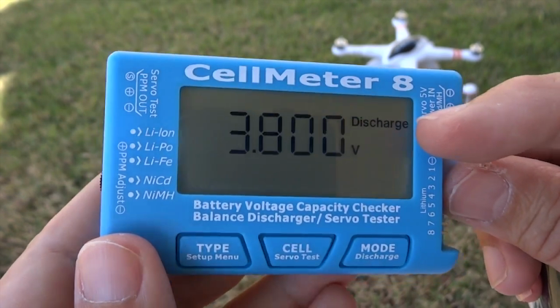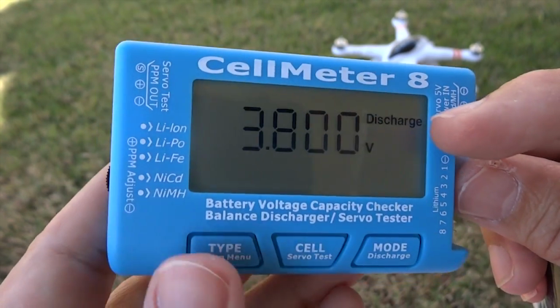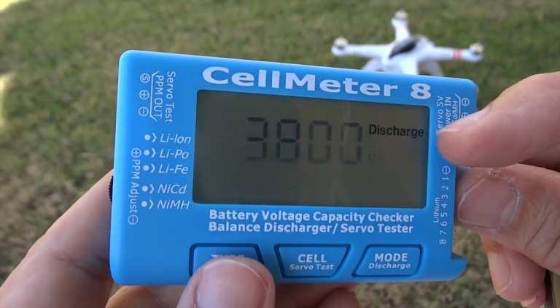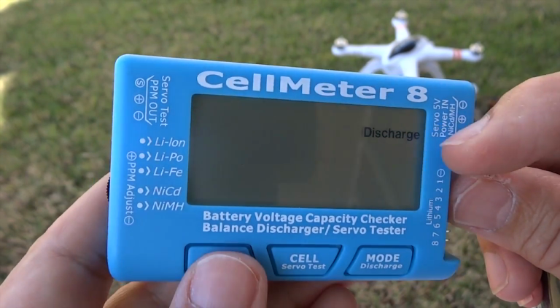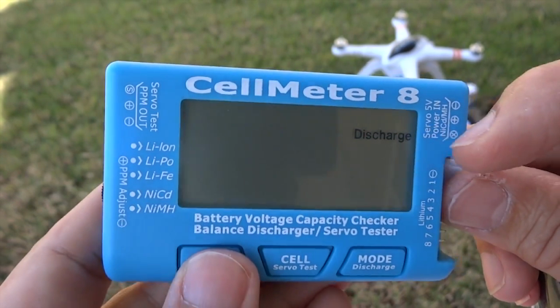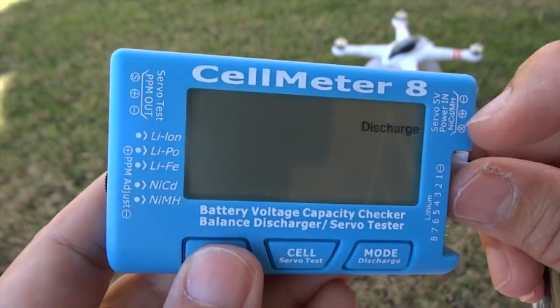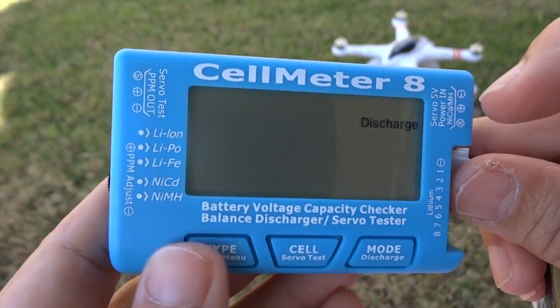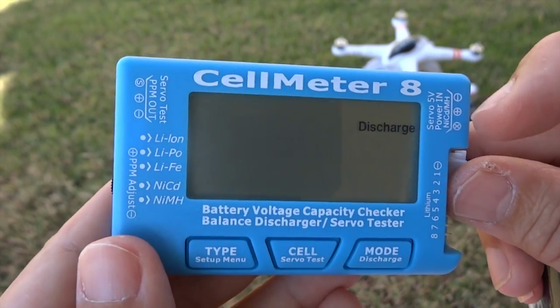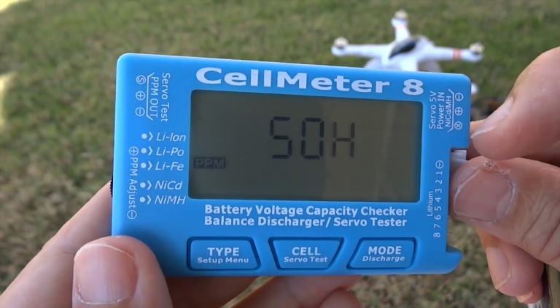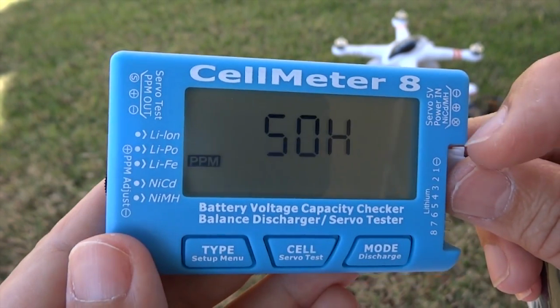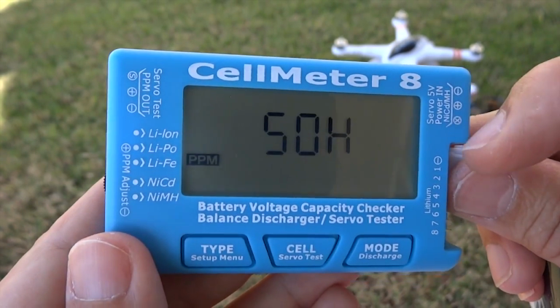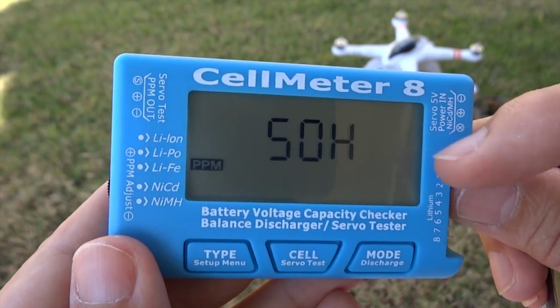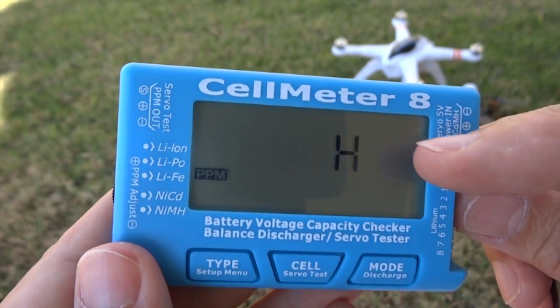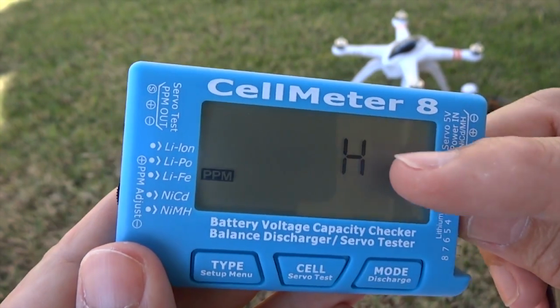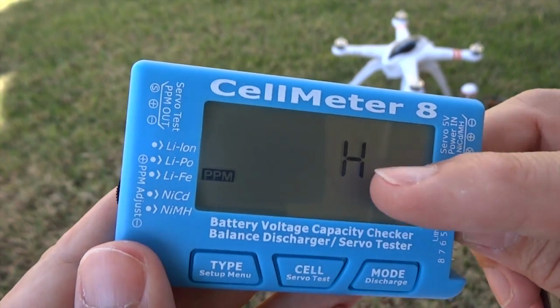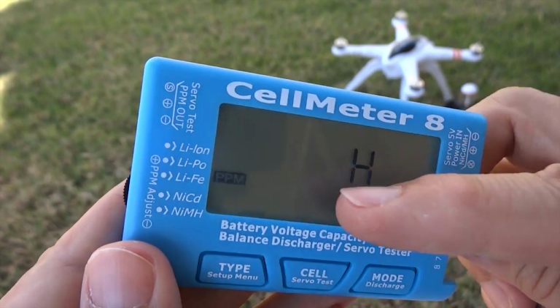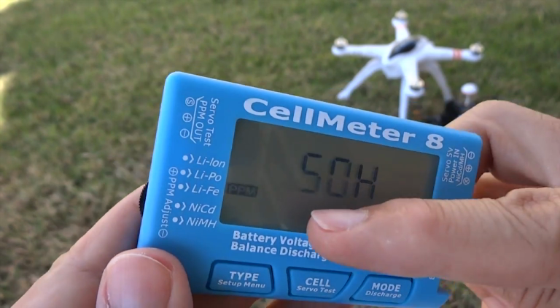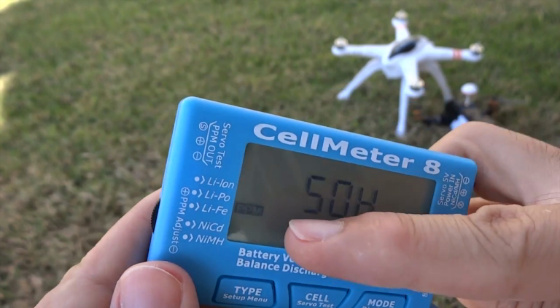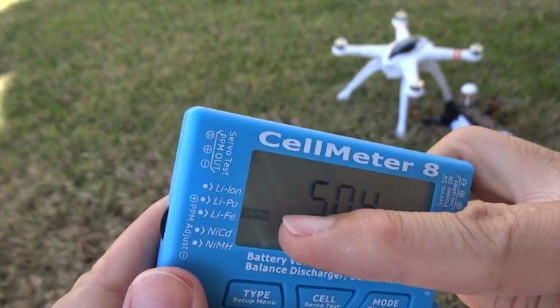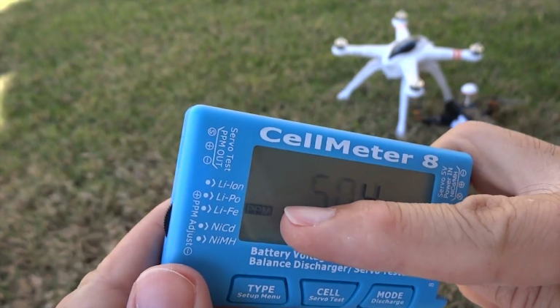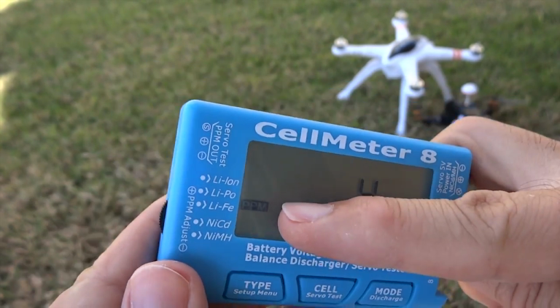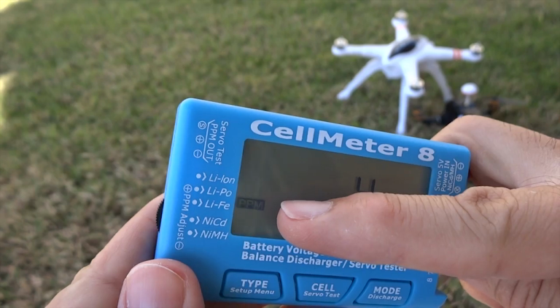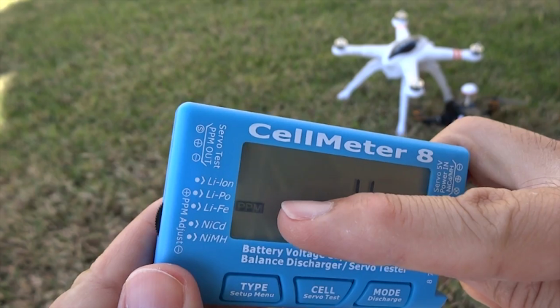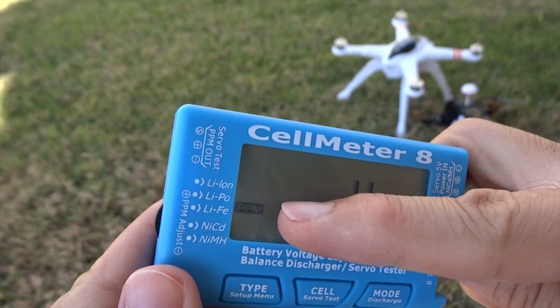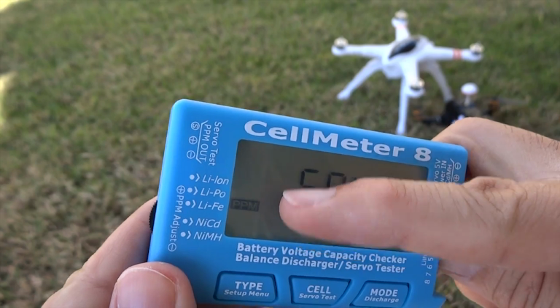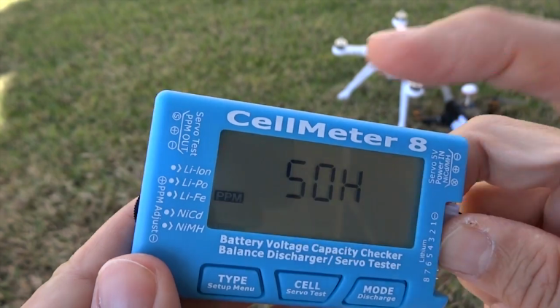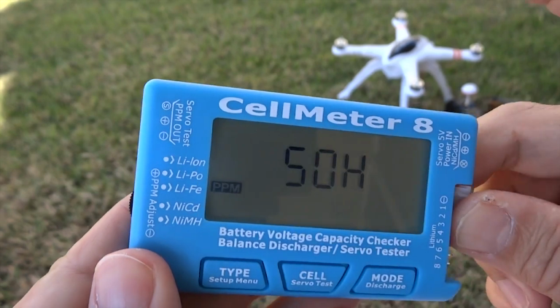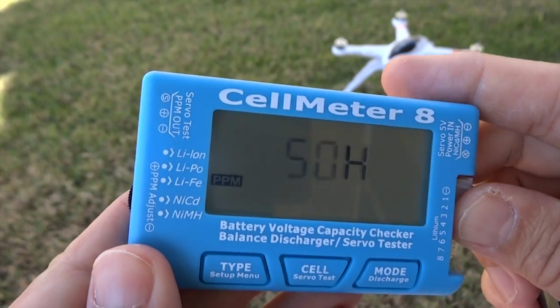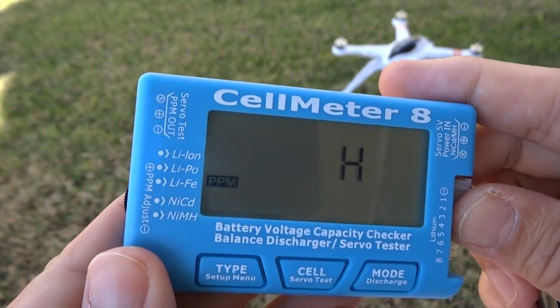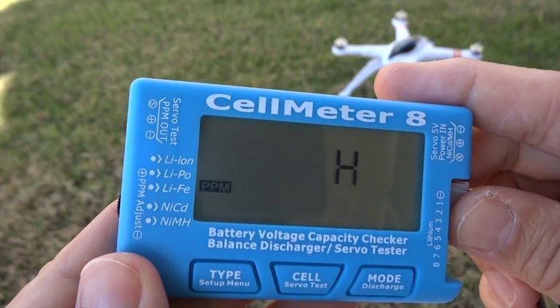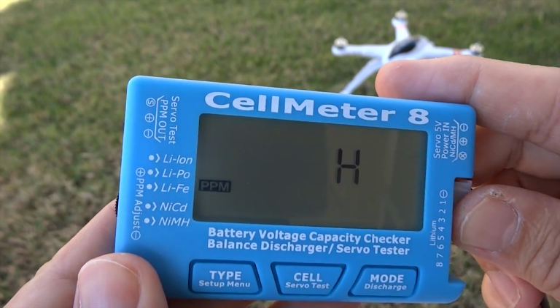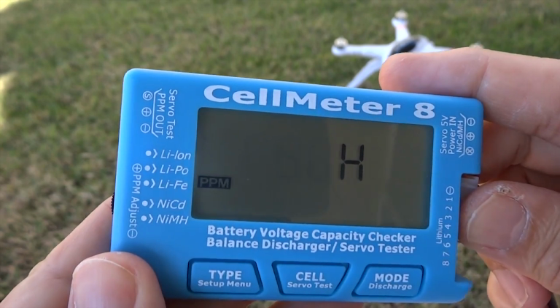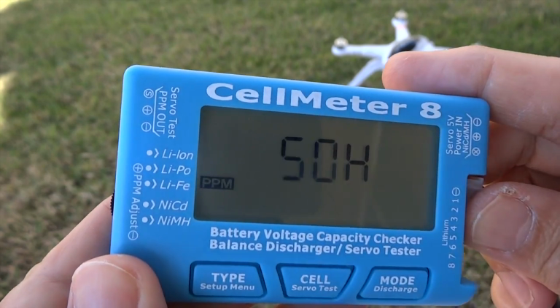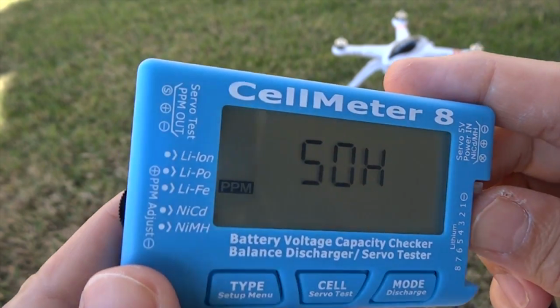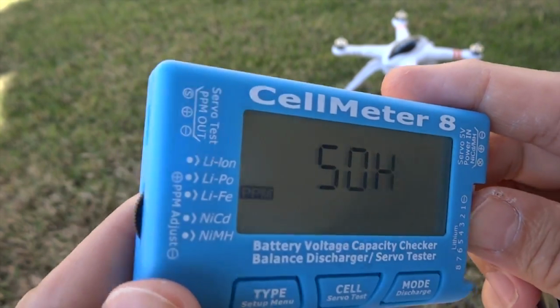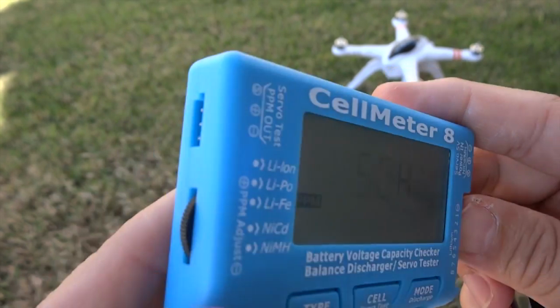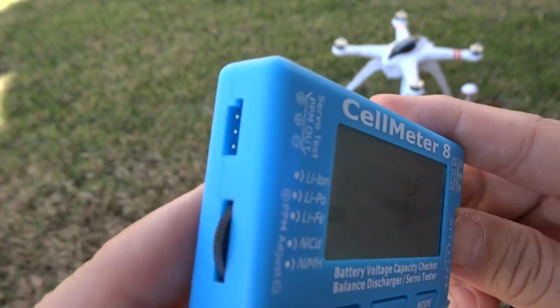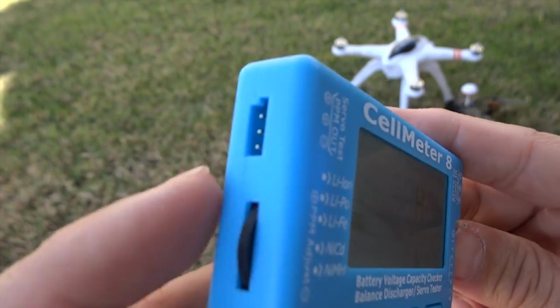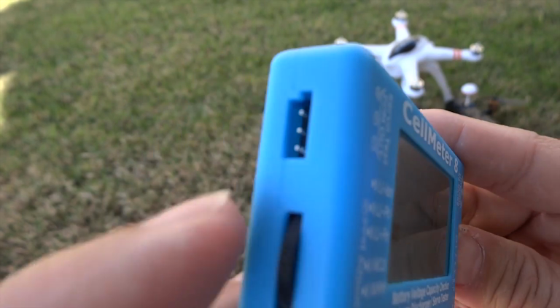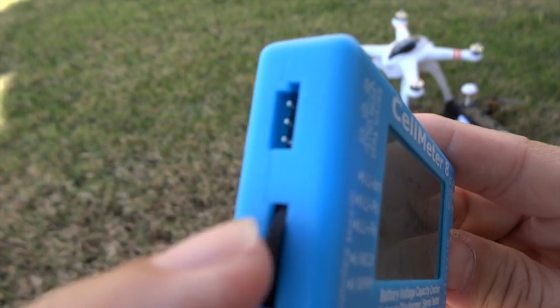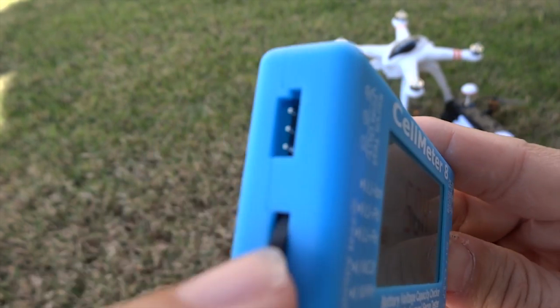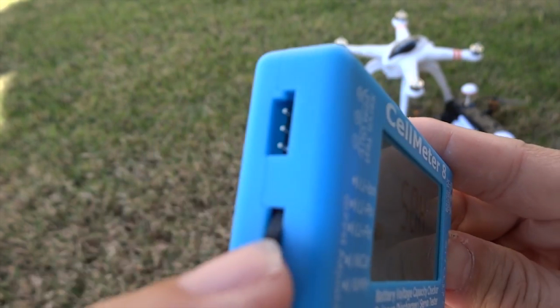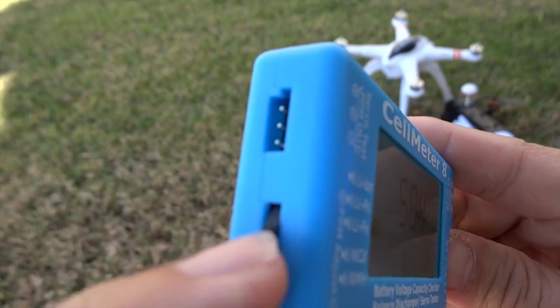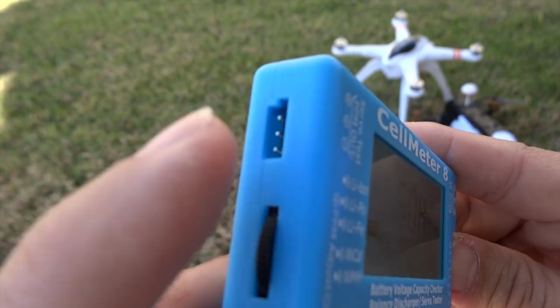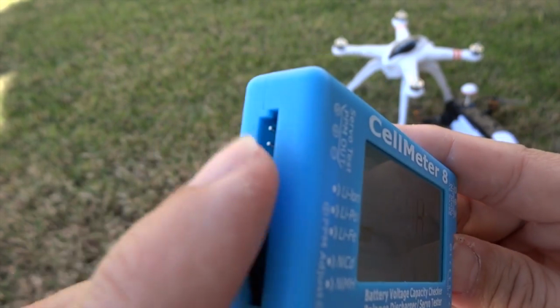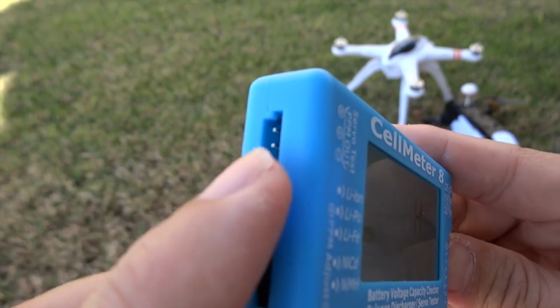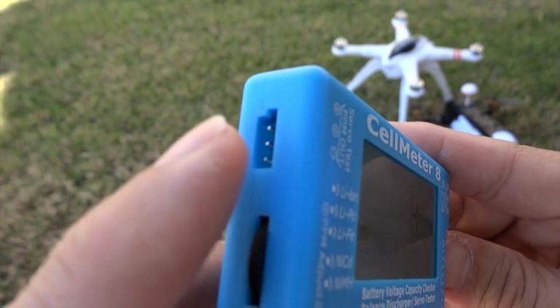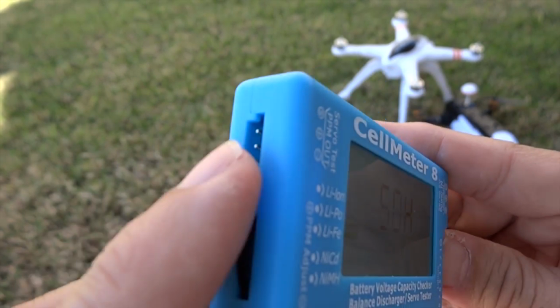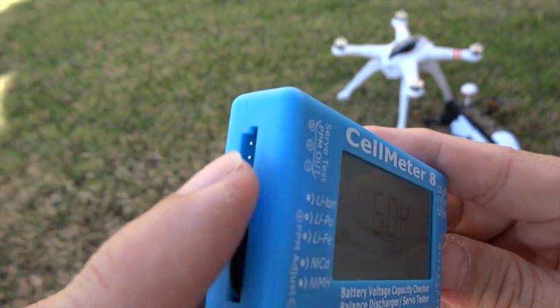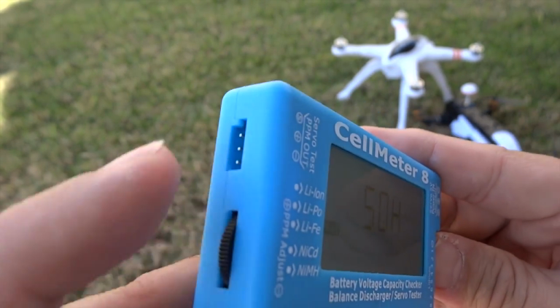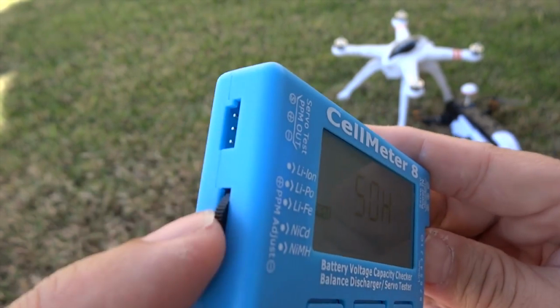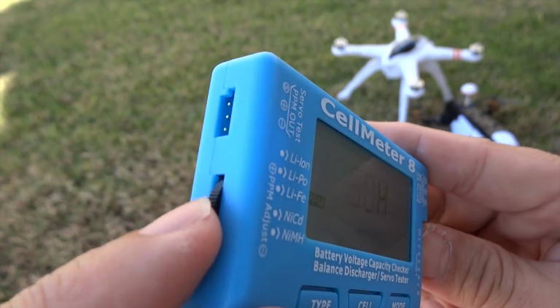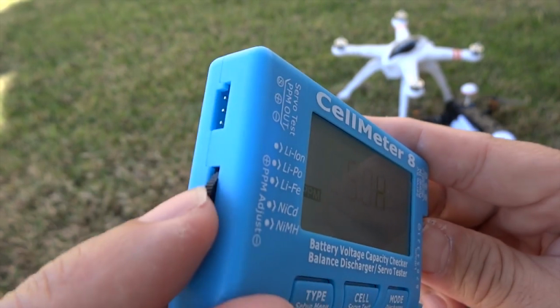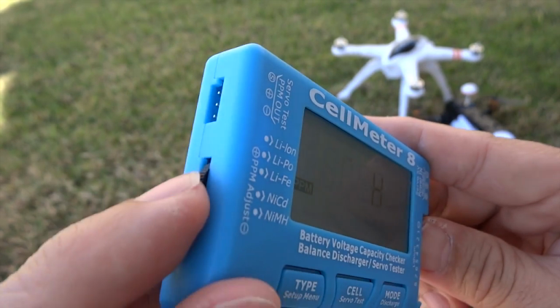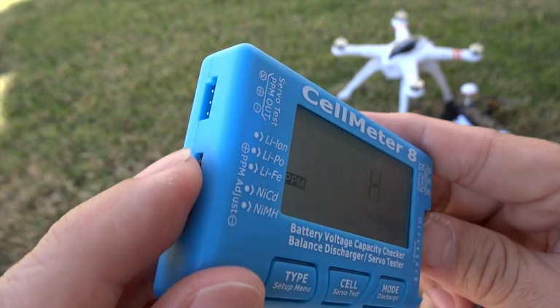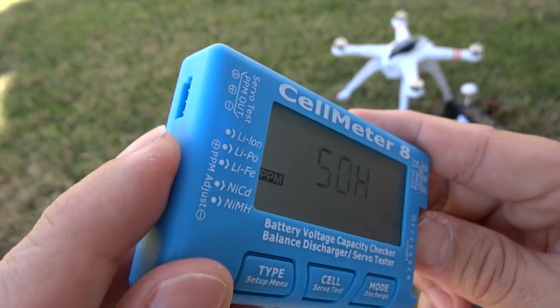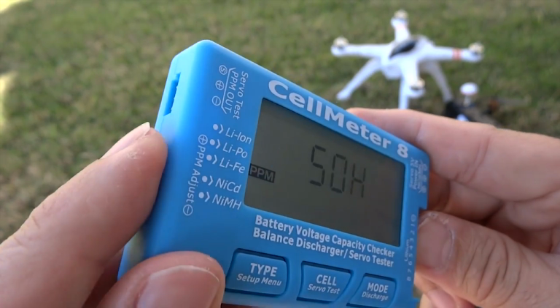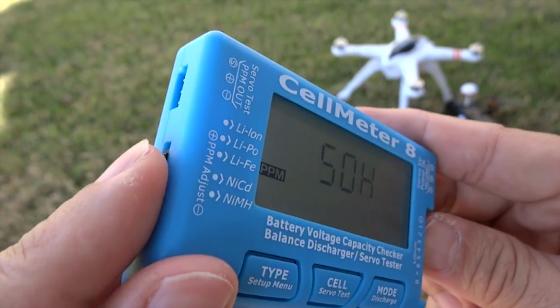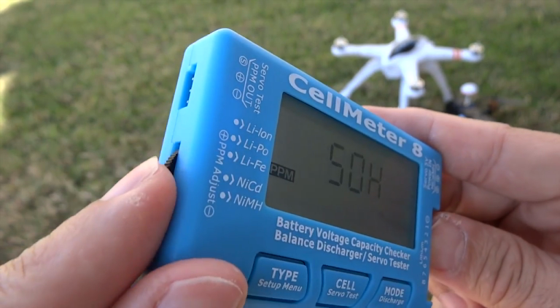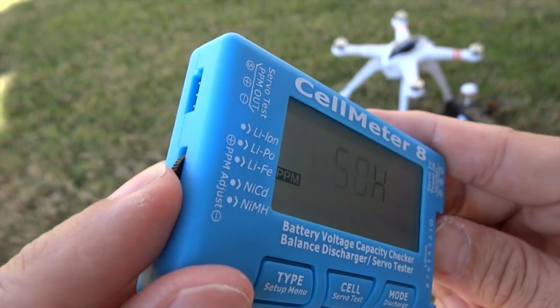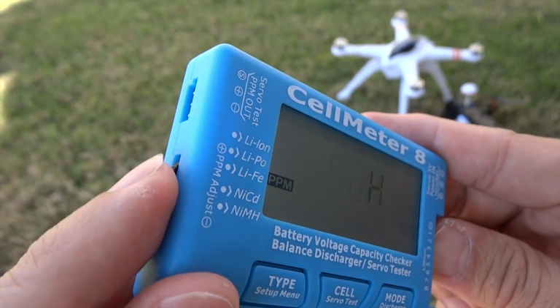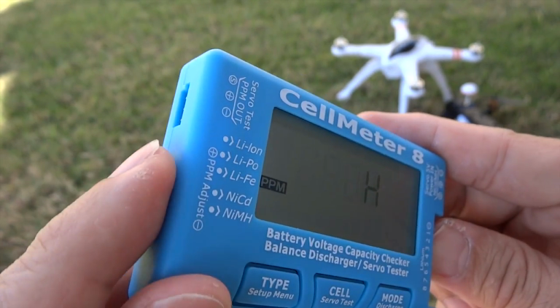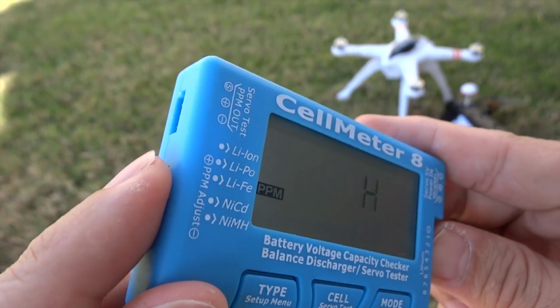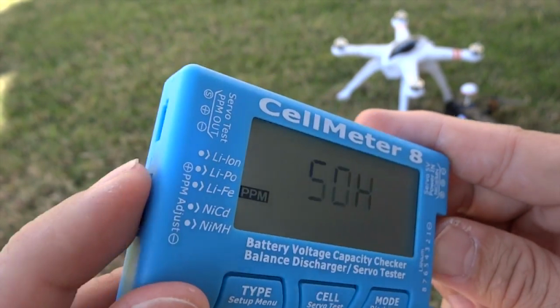In addition, it is a servo tester. You can even control a gimbal with it — a DIY steady cam, just like this.